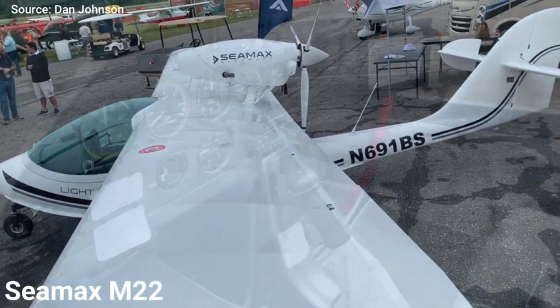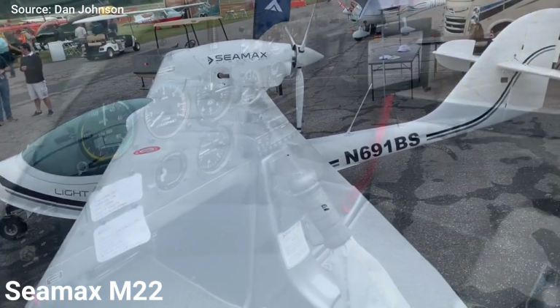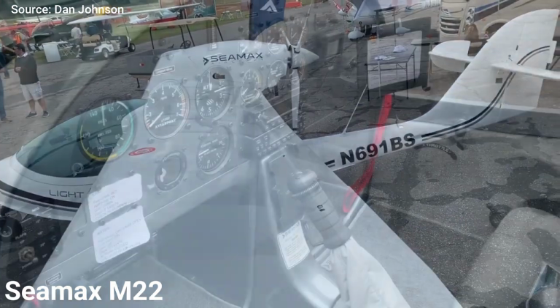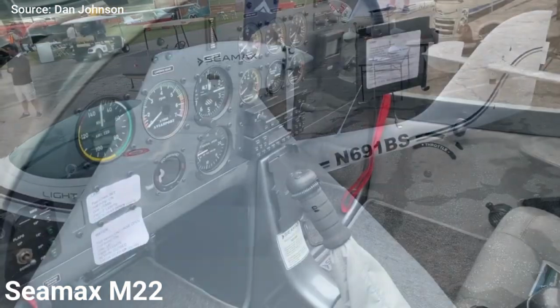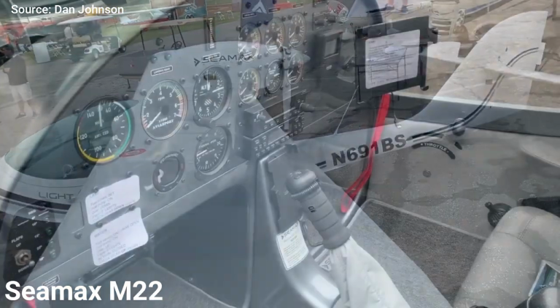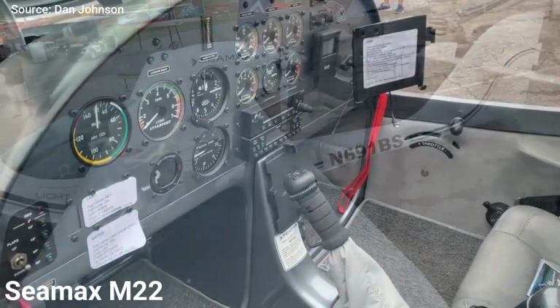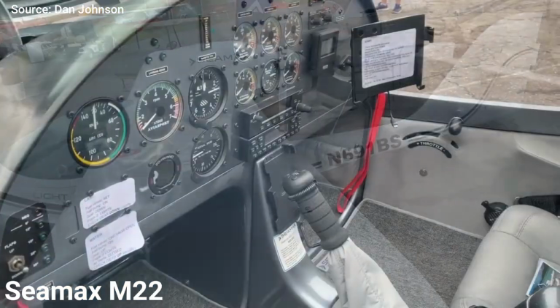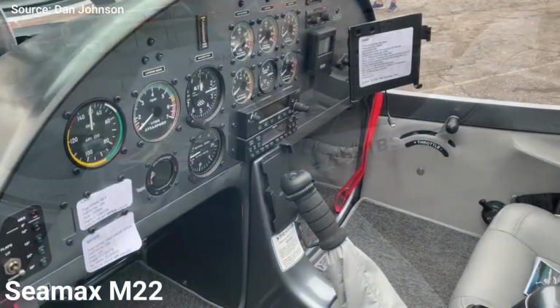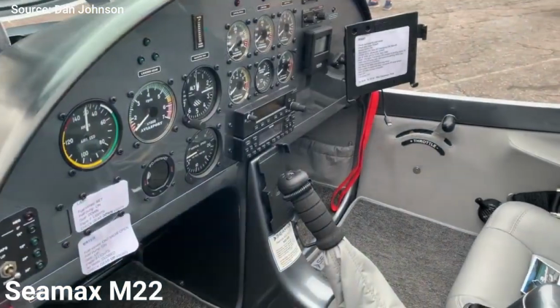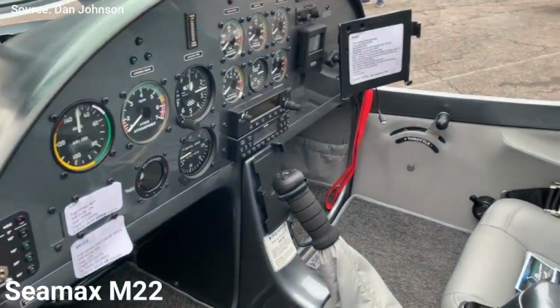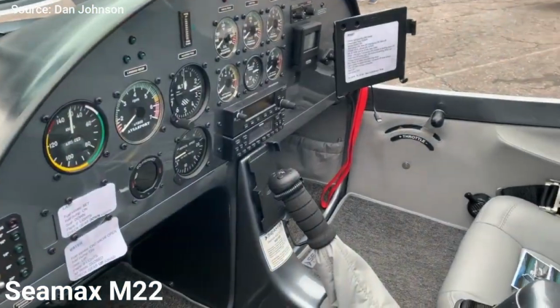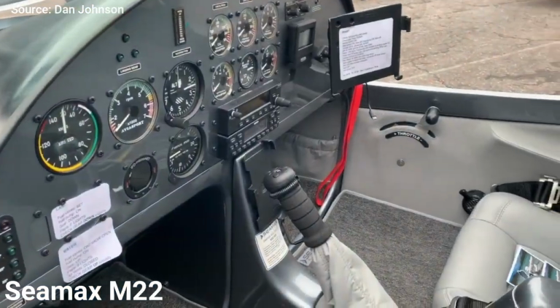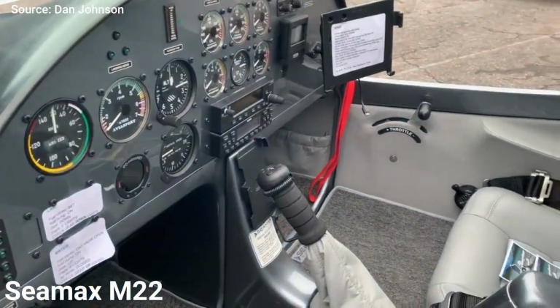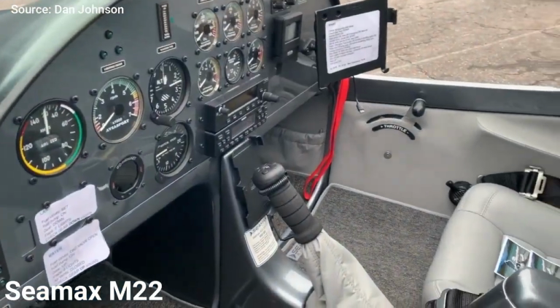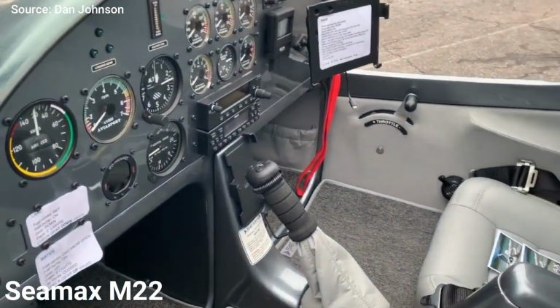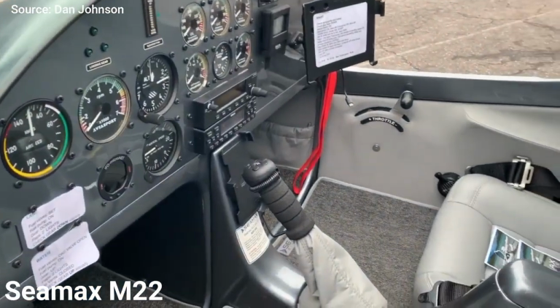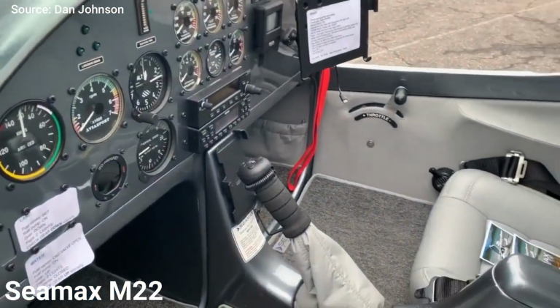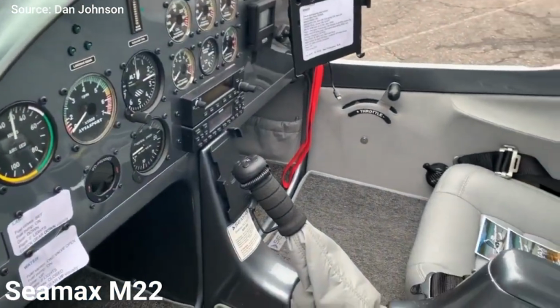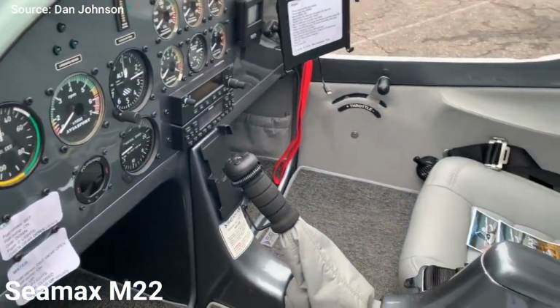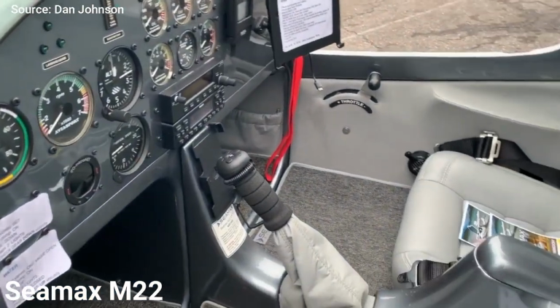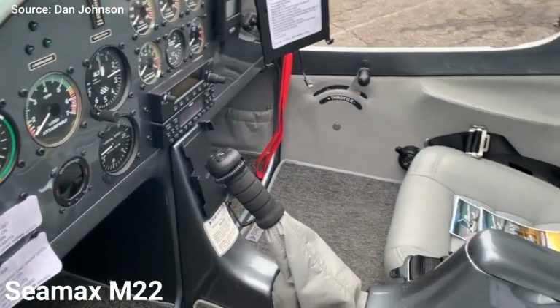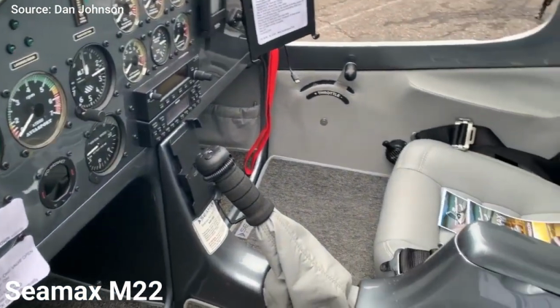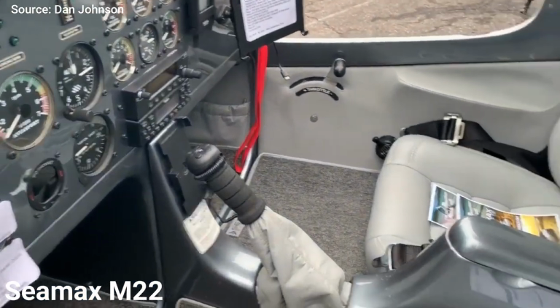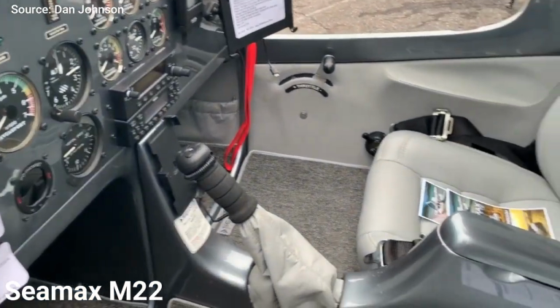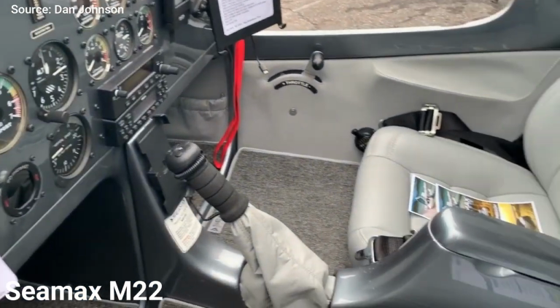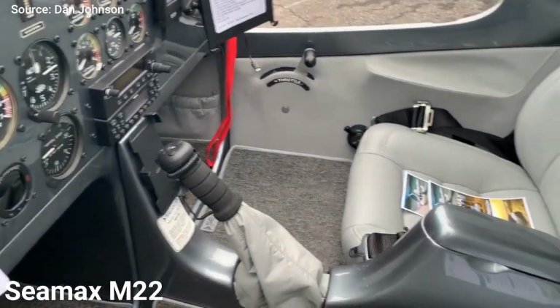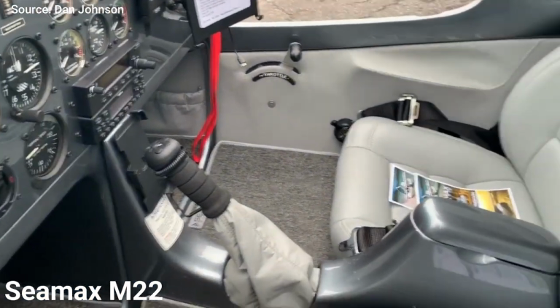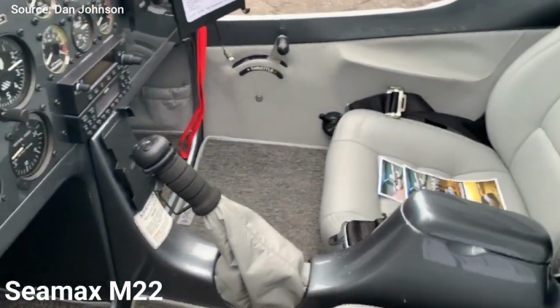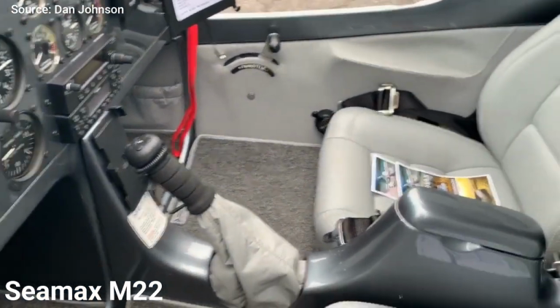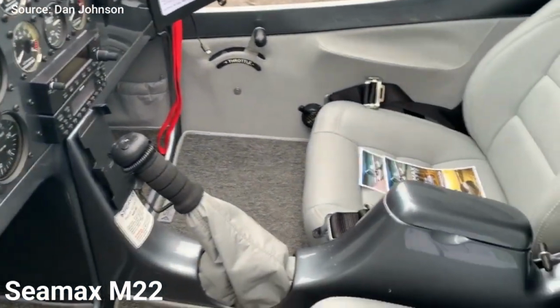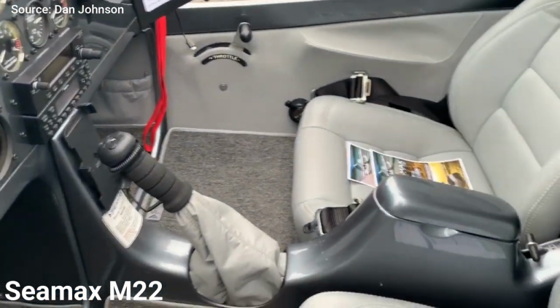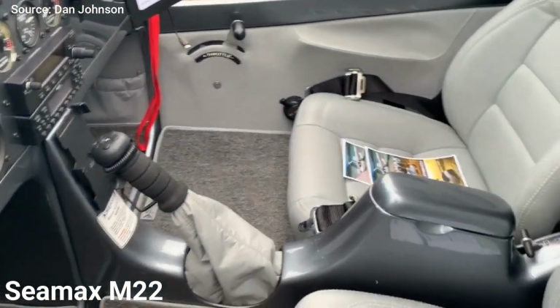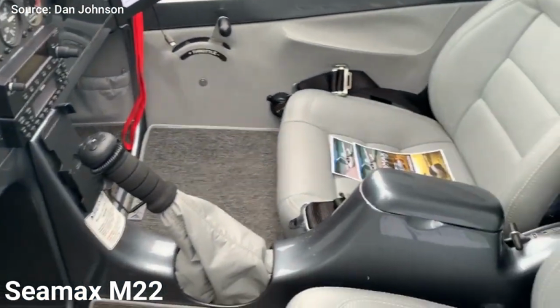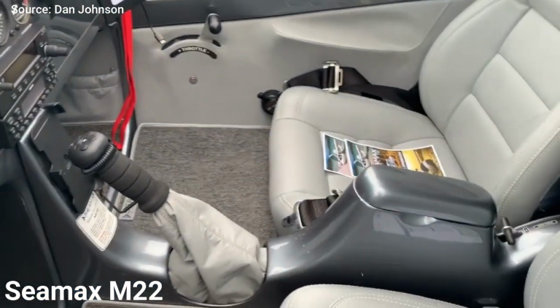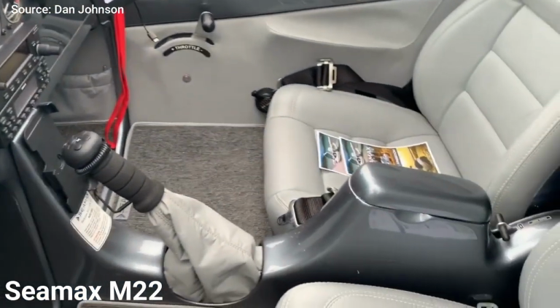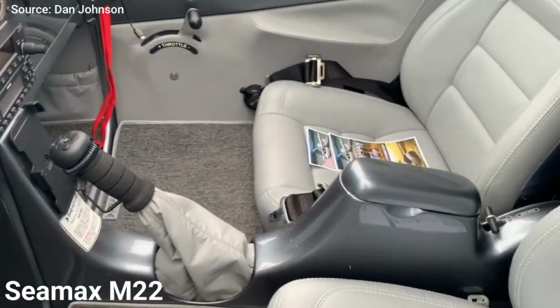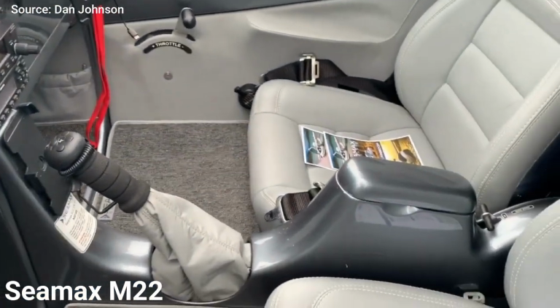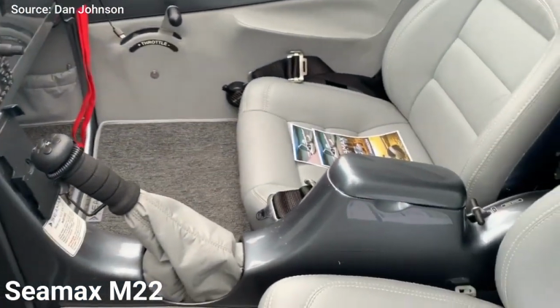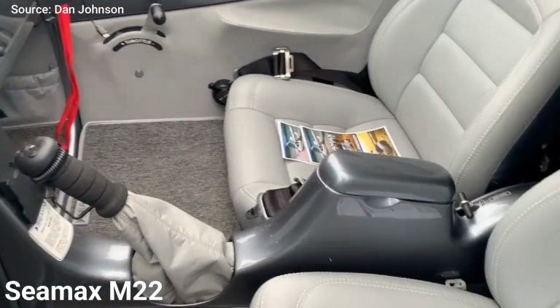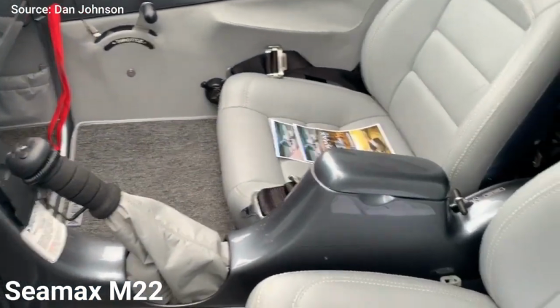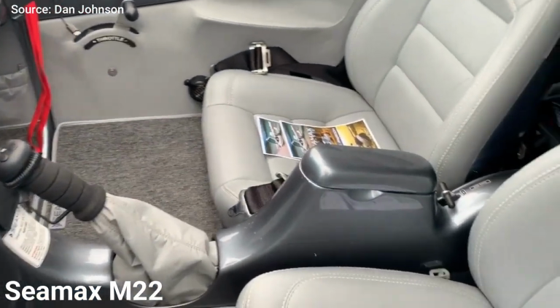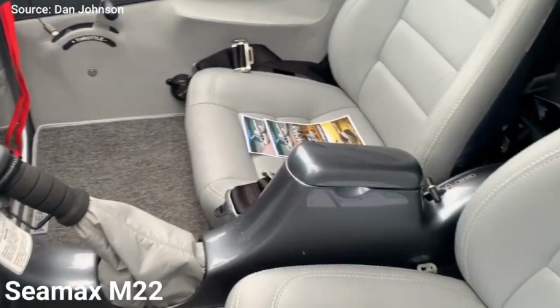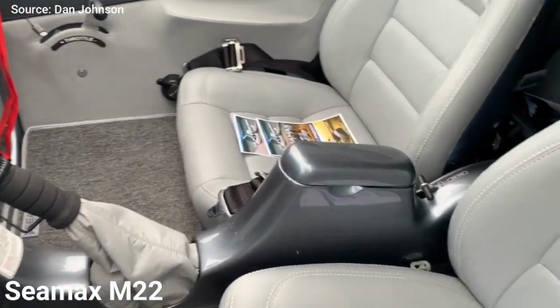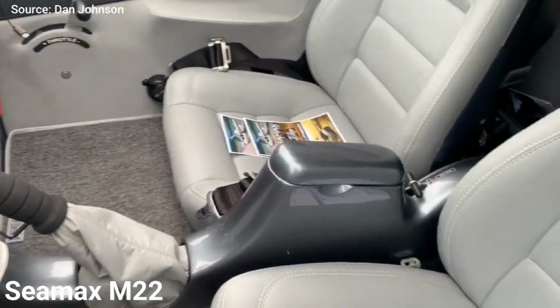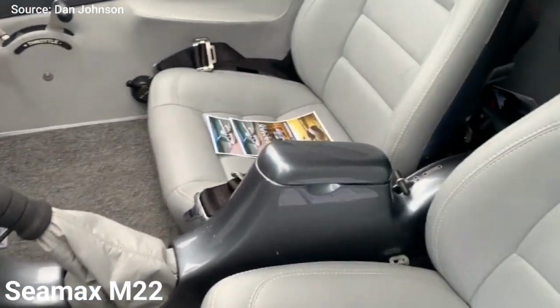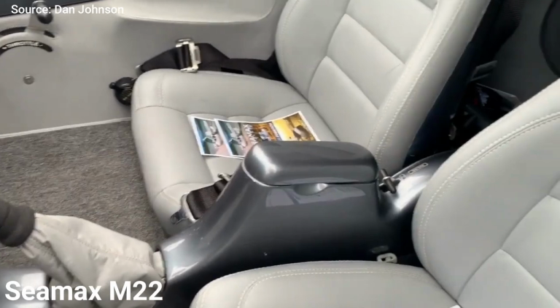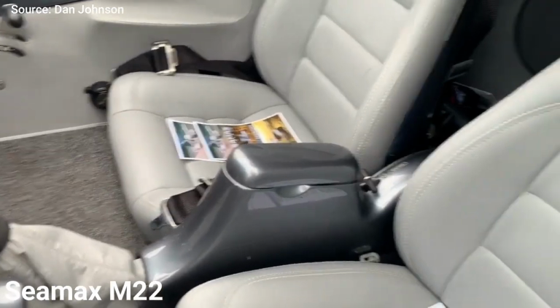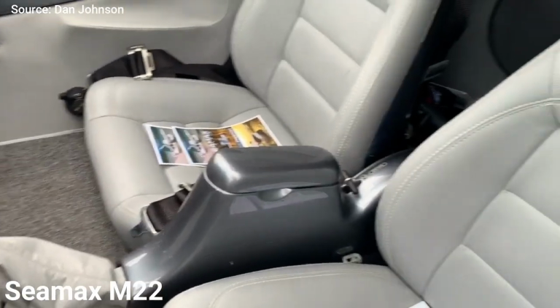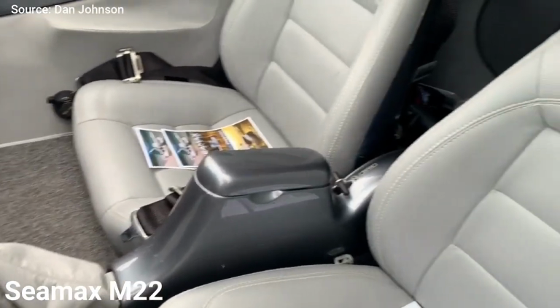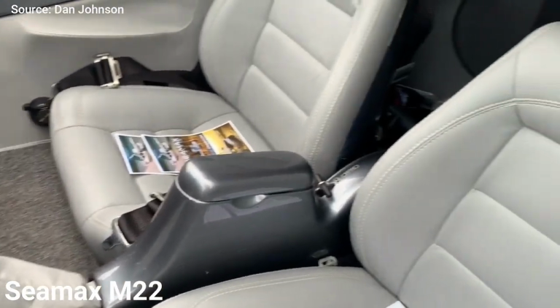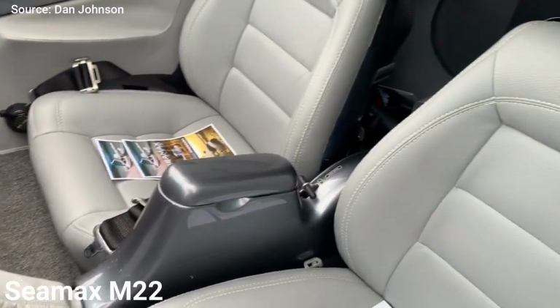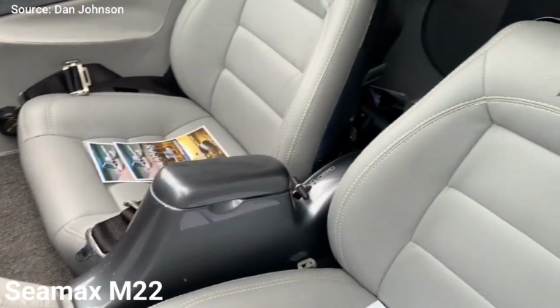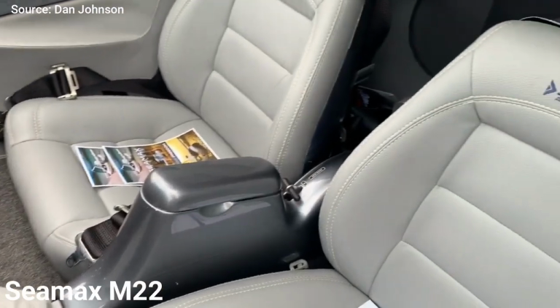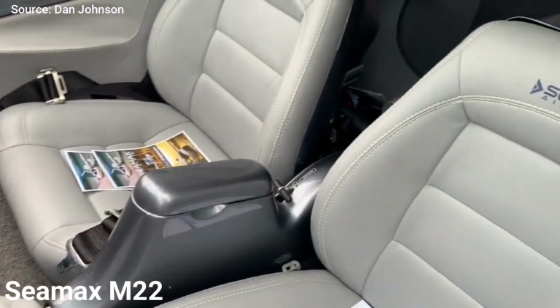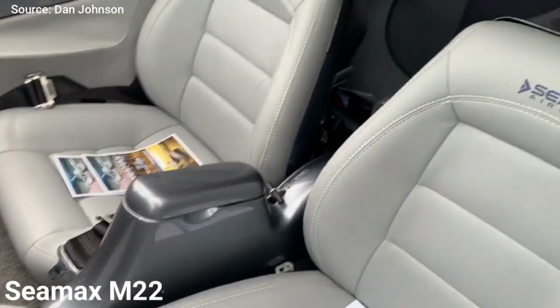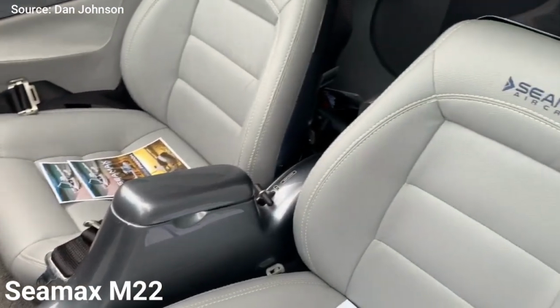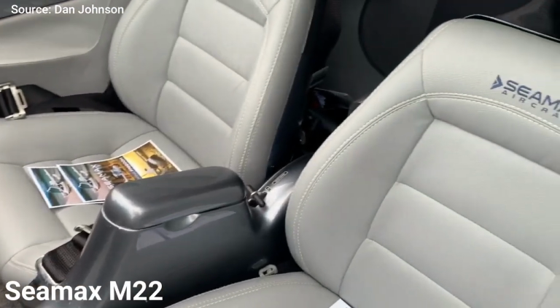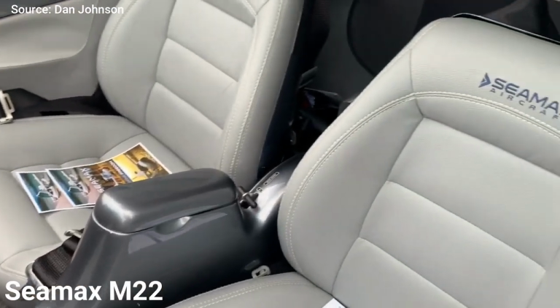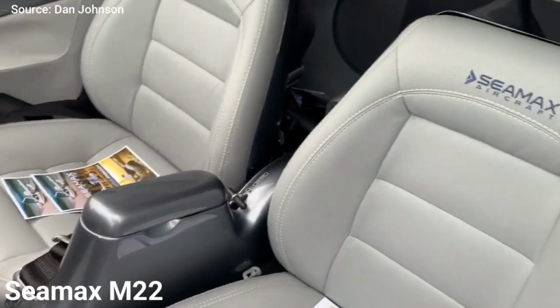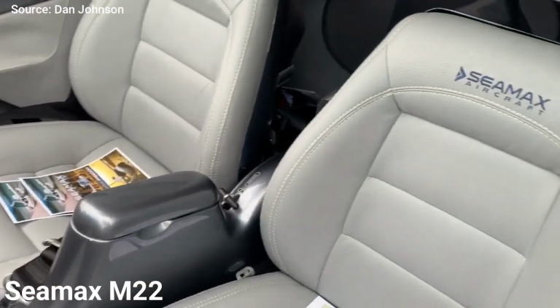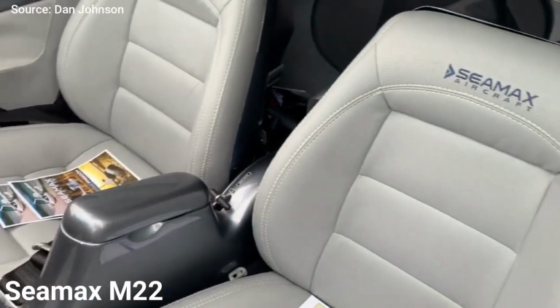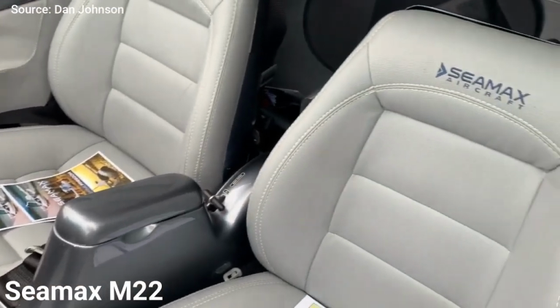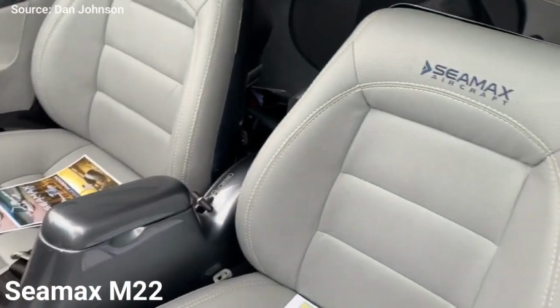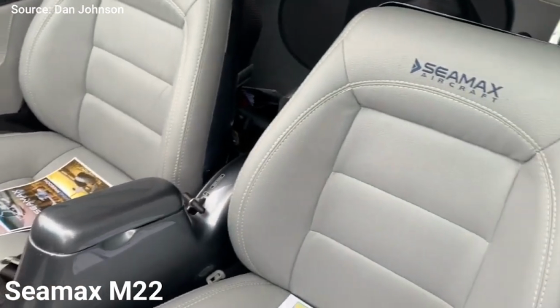They sell at $148k, $162k, and $168k, respectively.